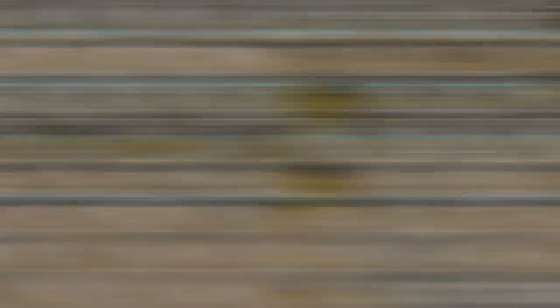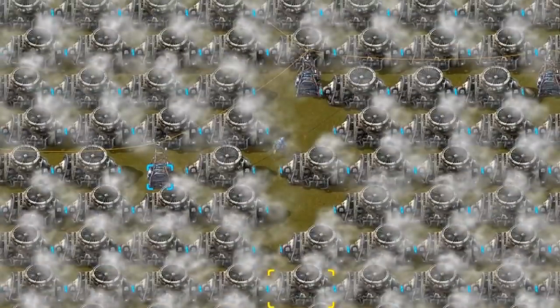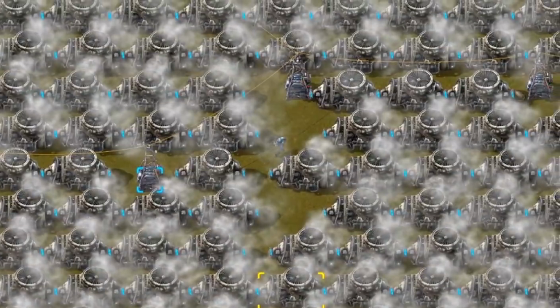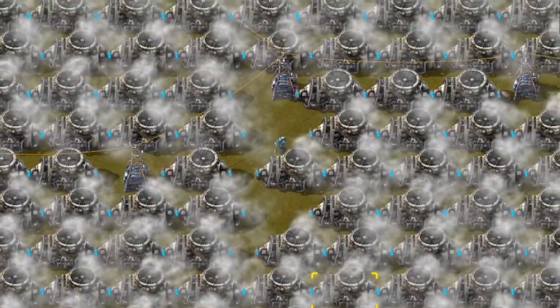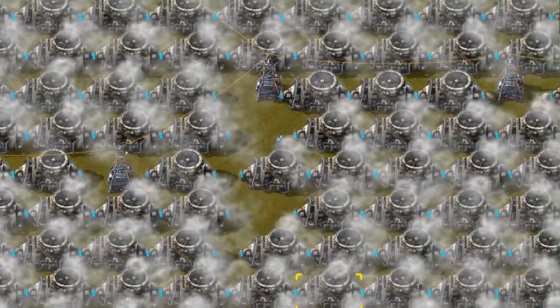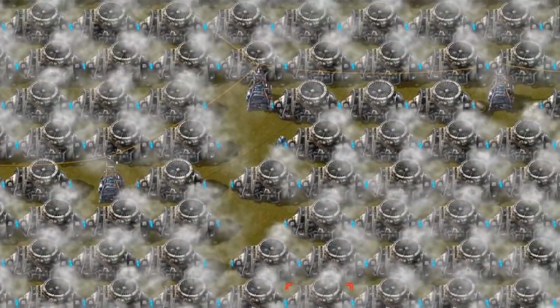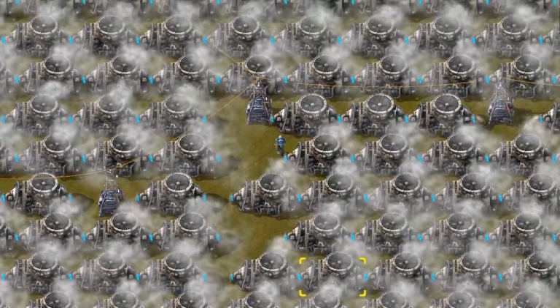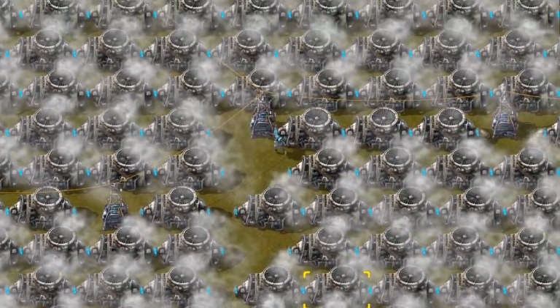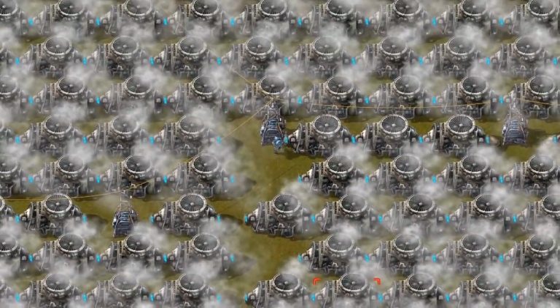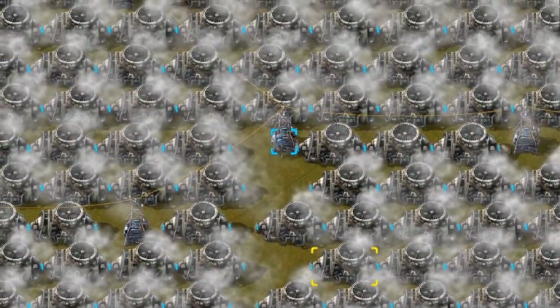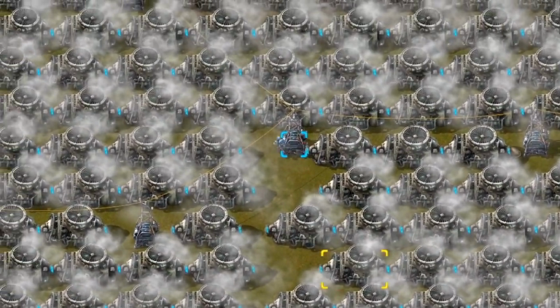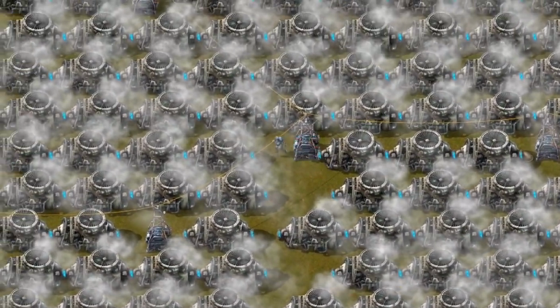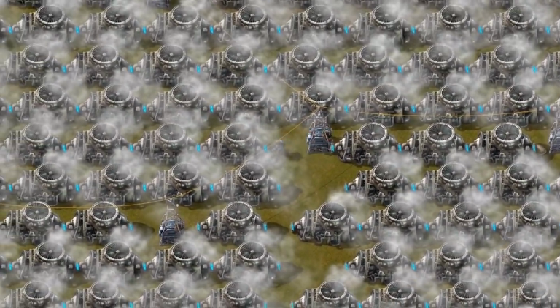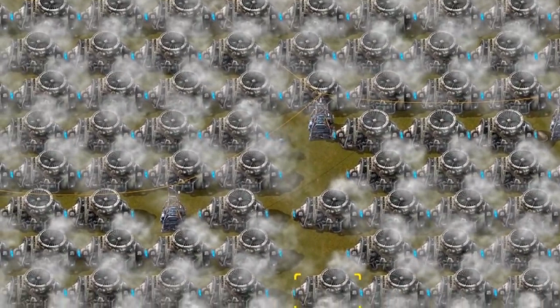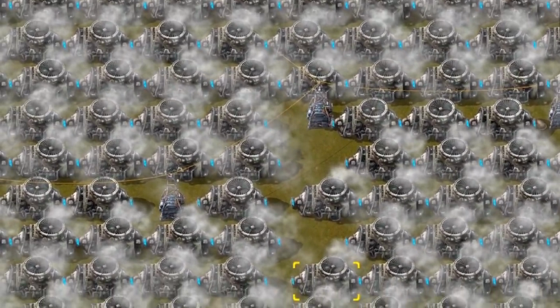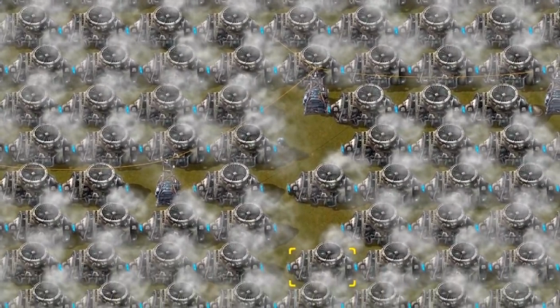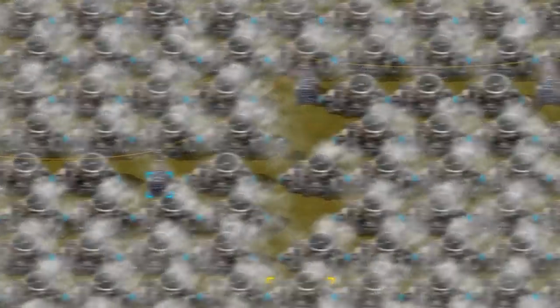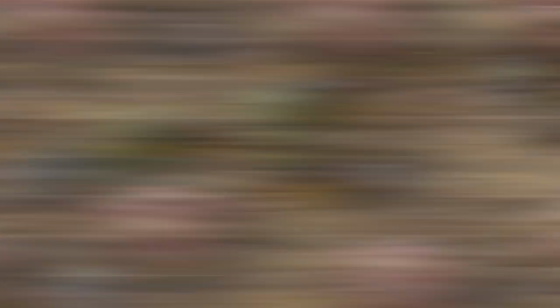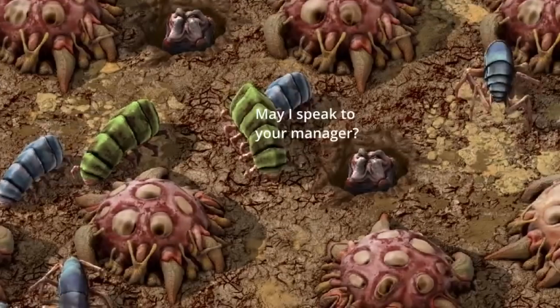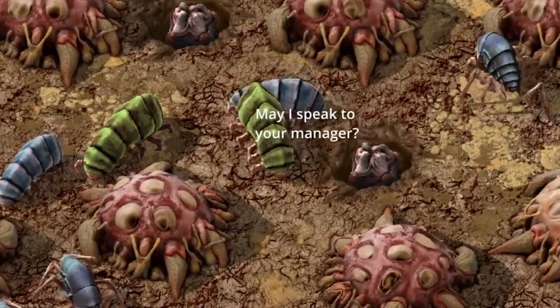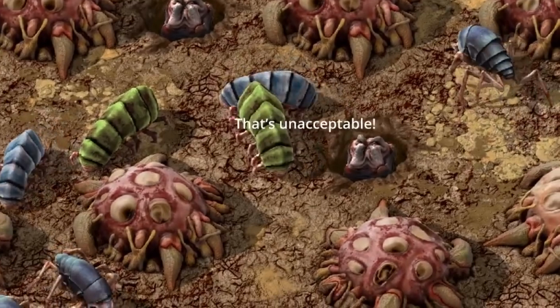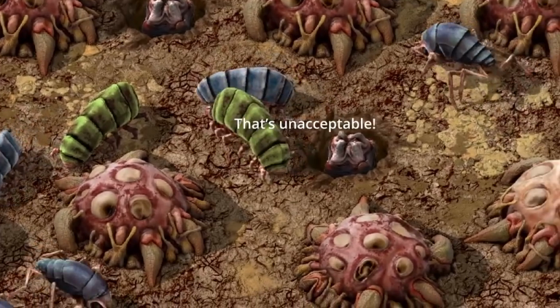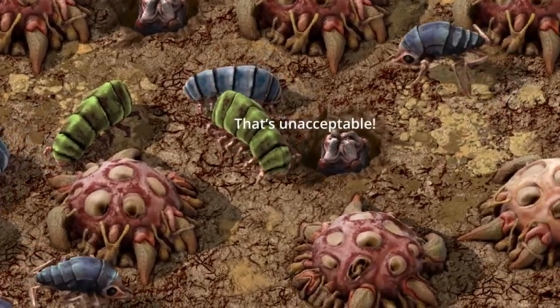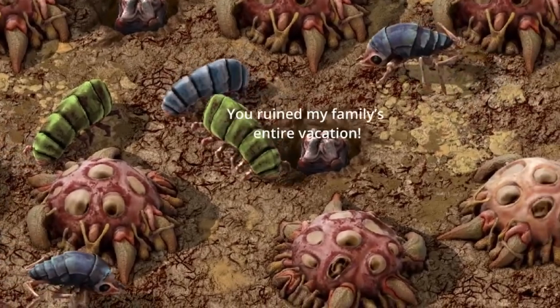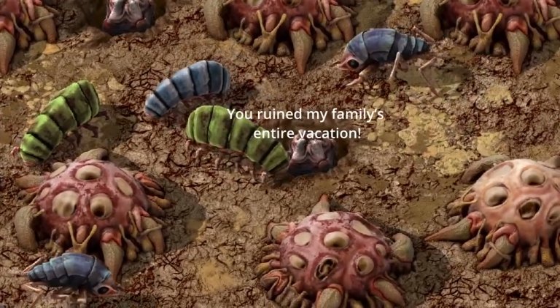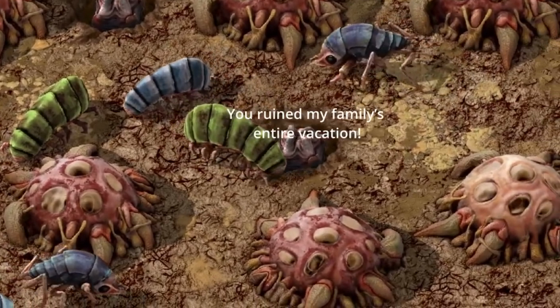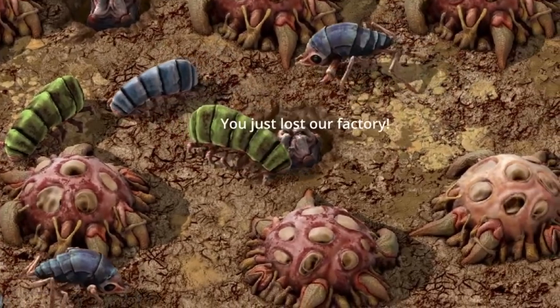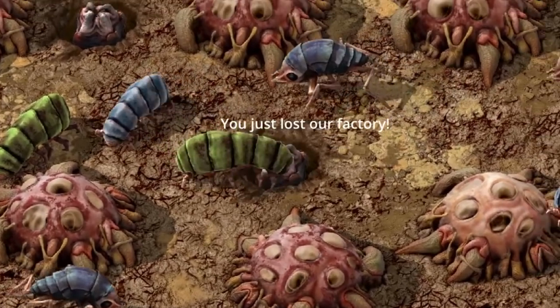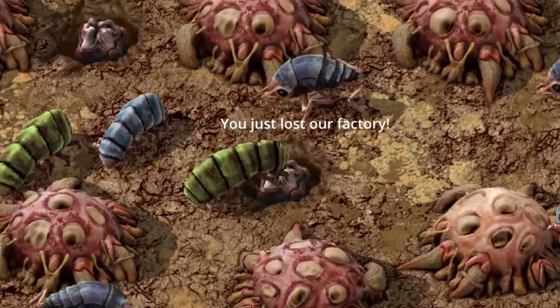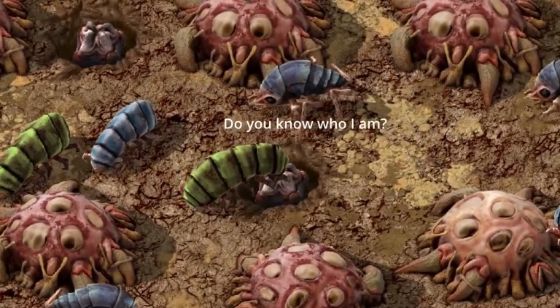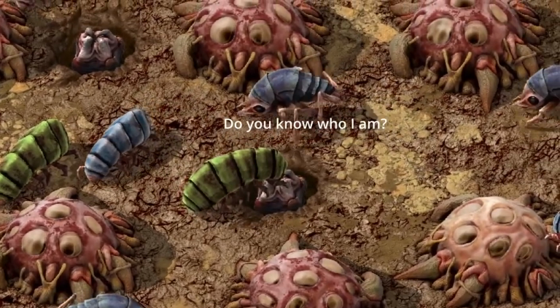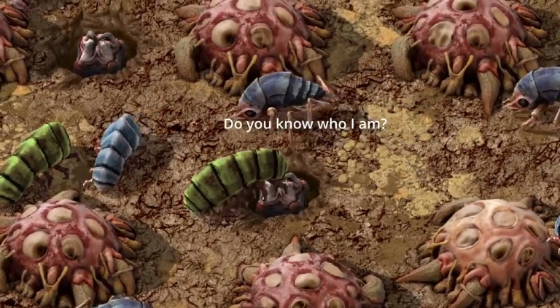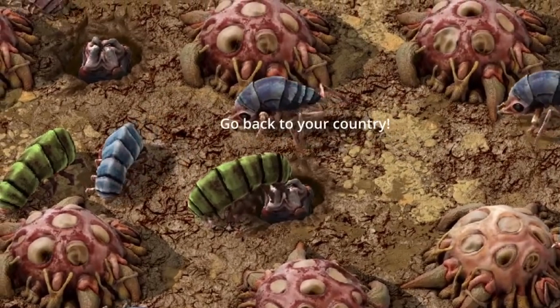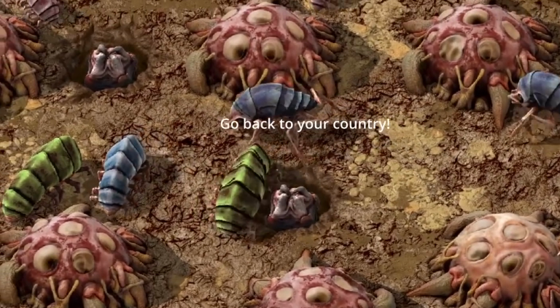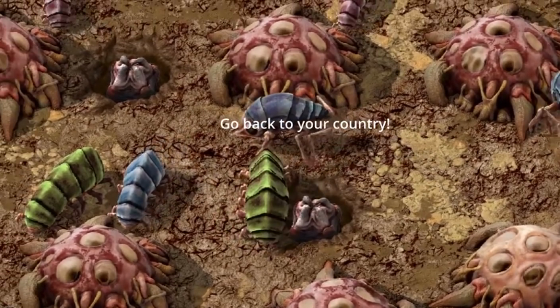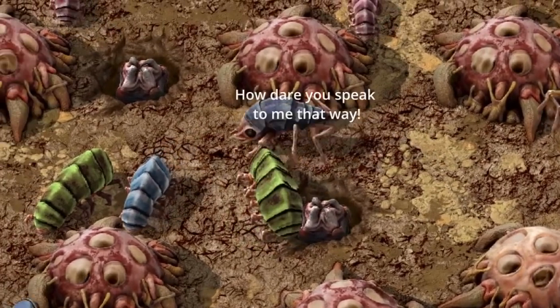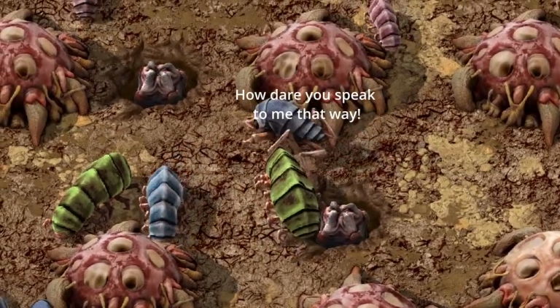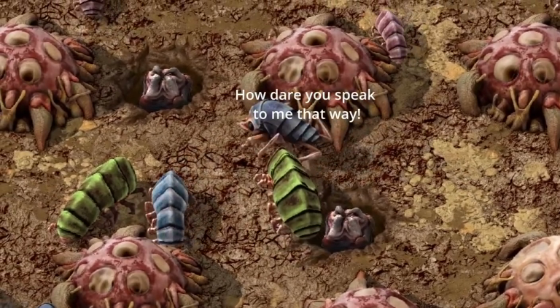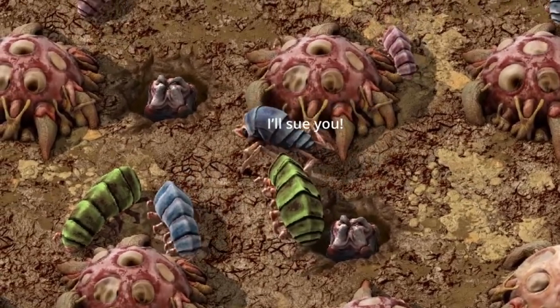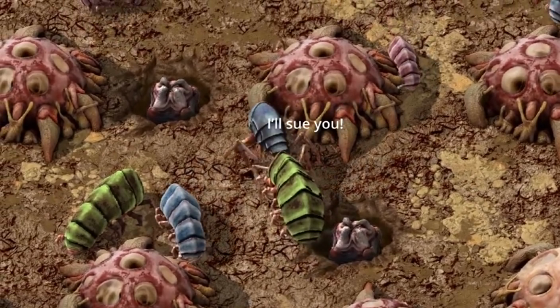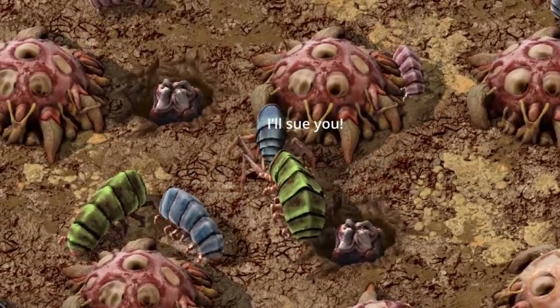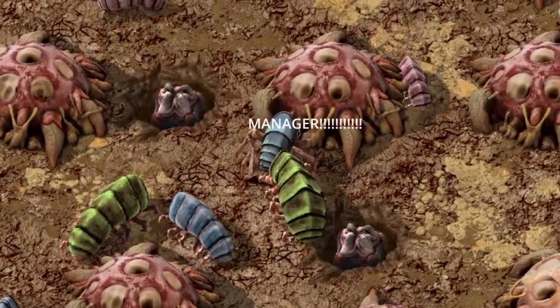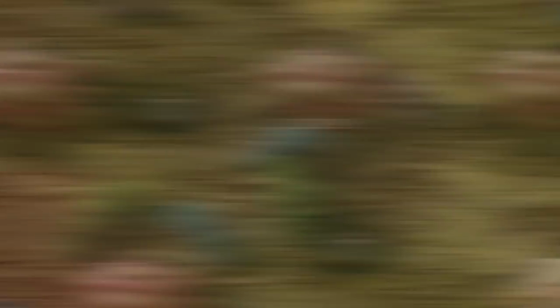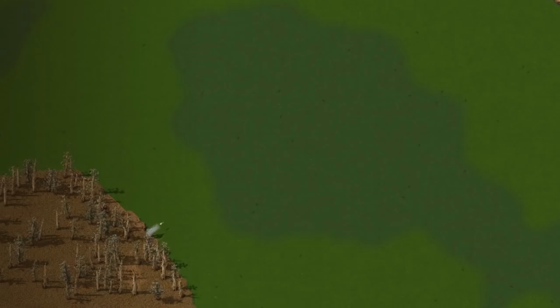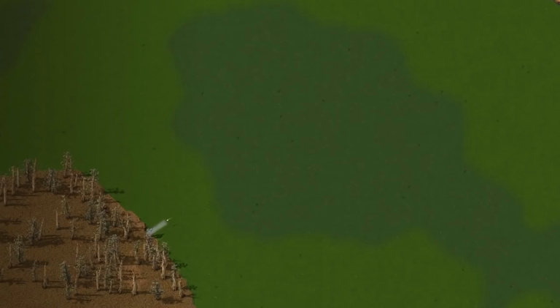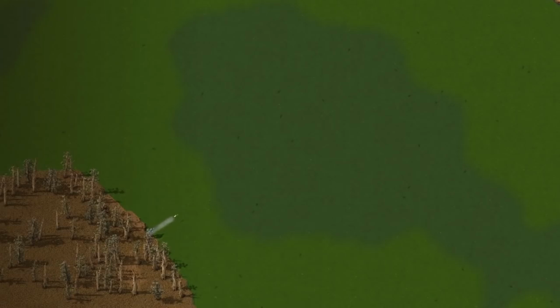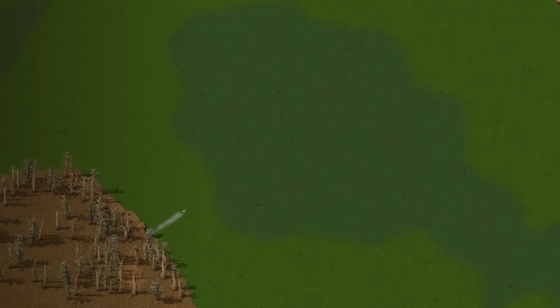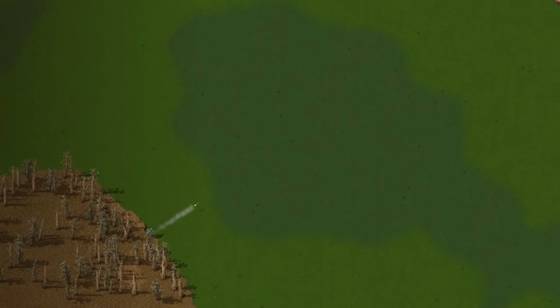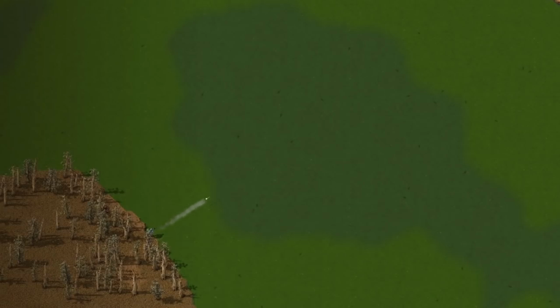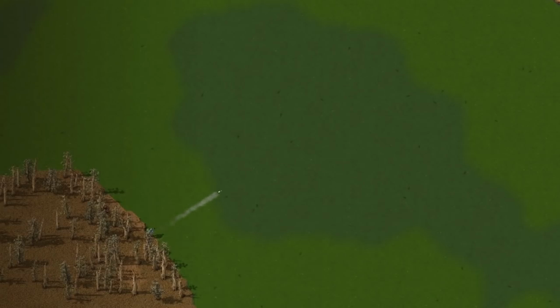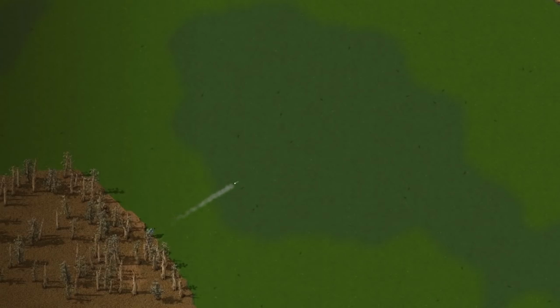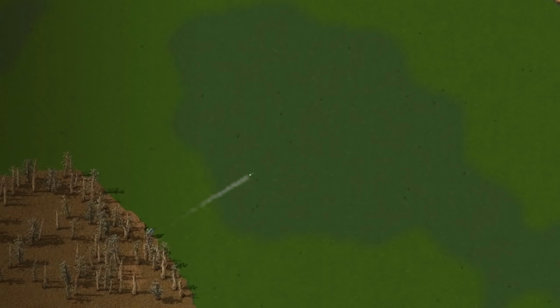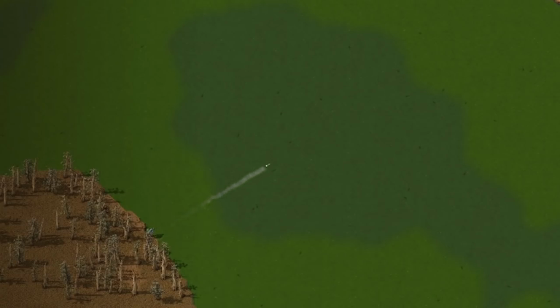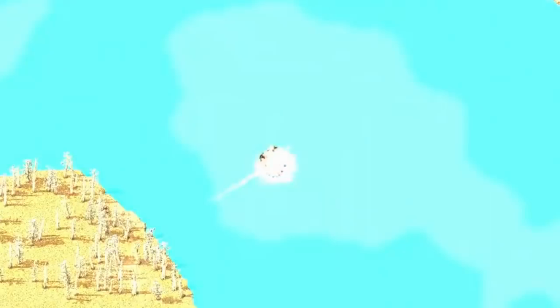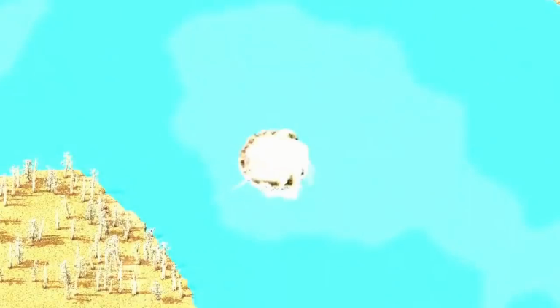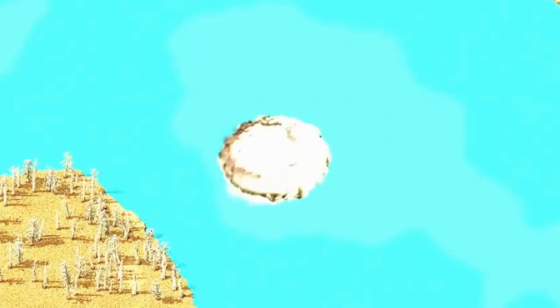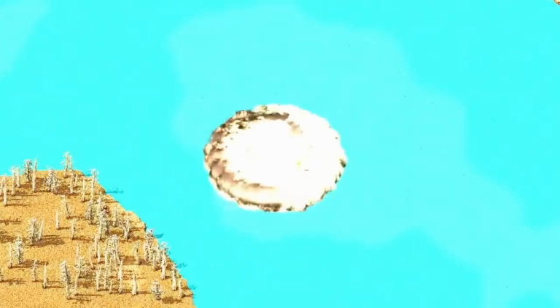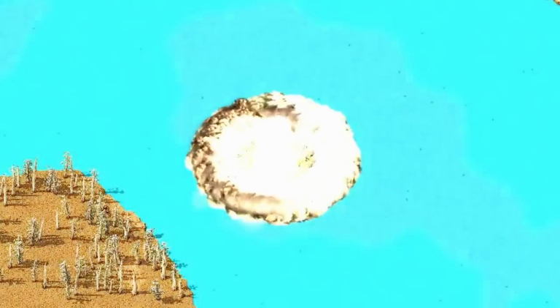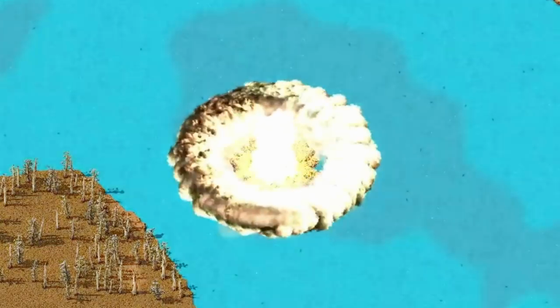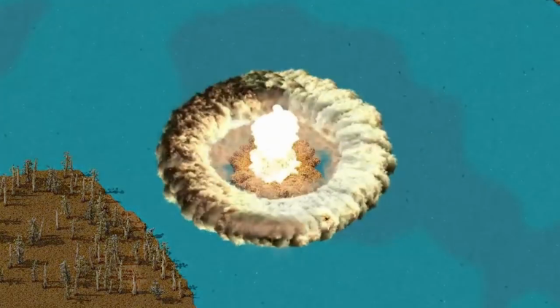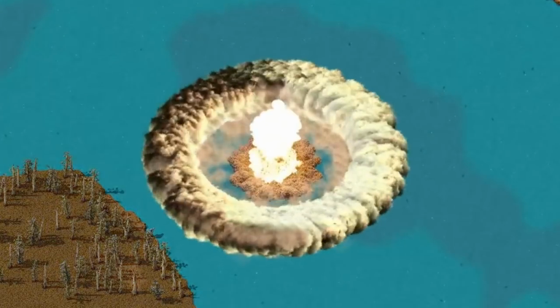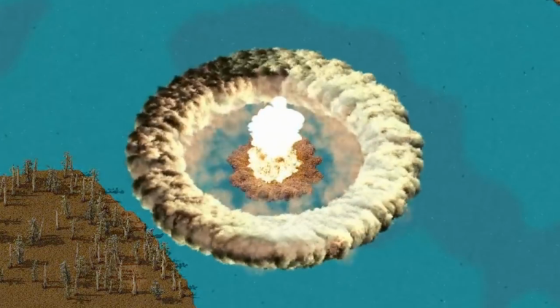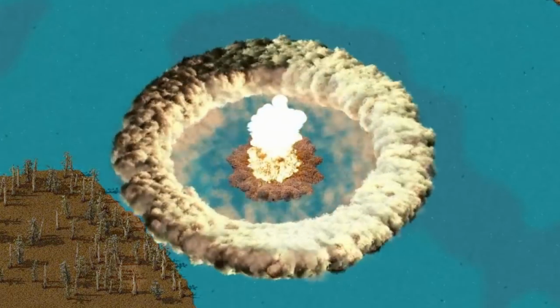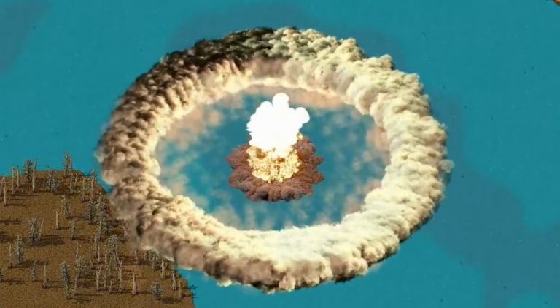Smoky air is not a big deal for engineers, but critters around keep asking to talk with the manager. You can use nuclear rockets to decrease your pollution level.